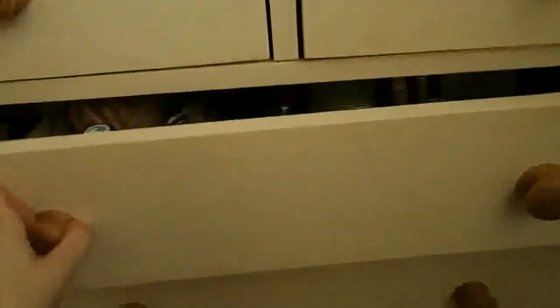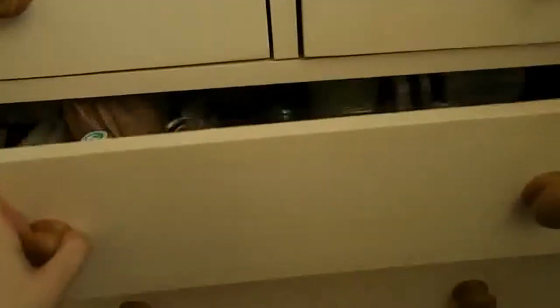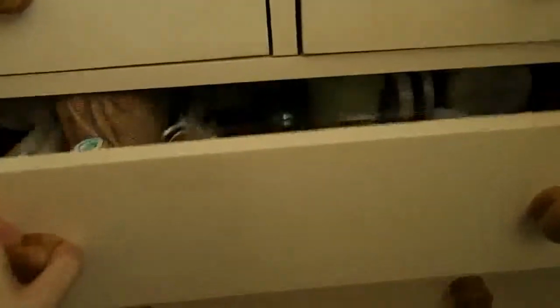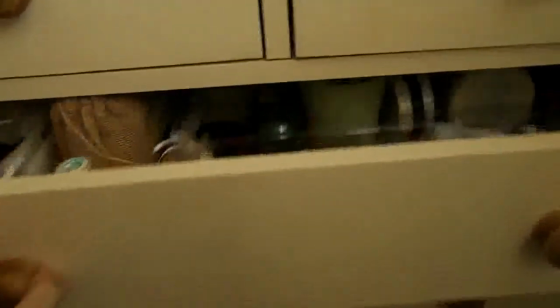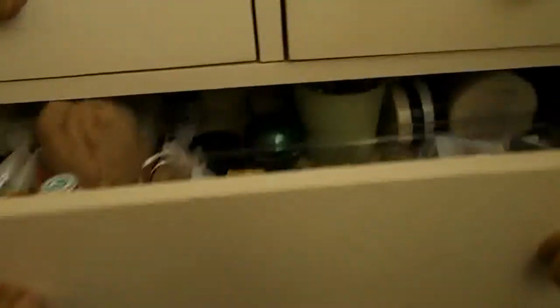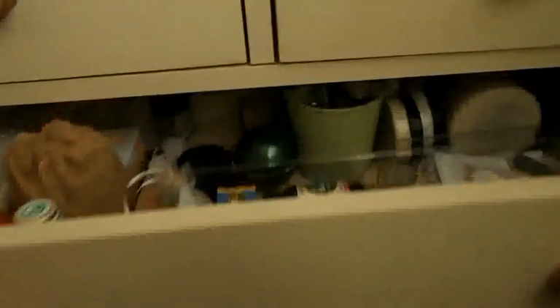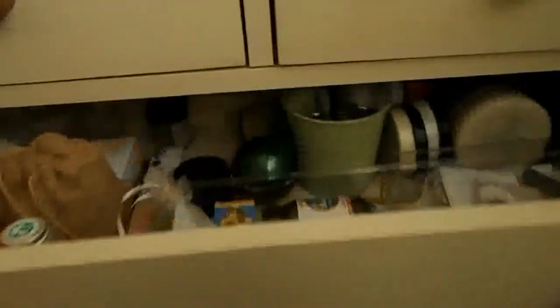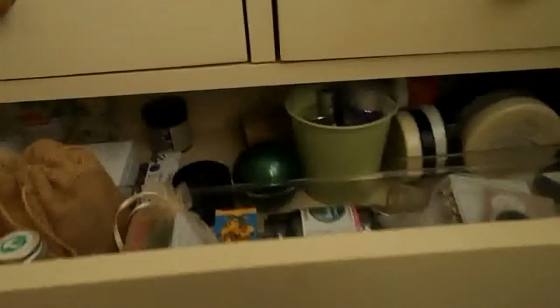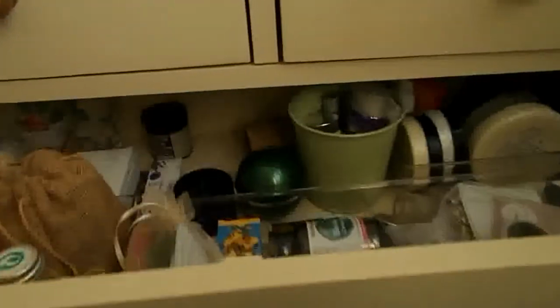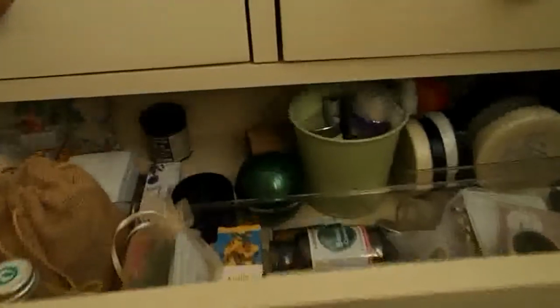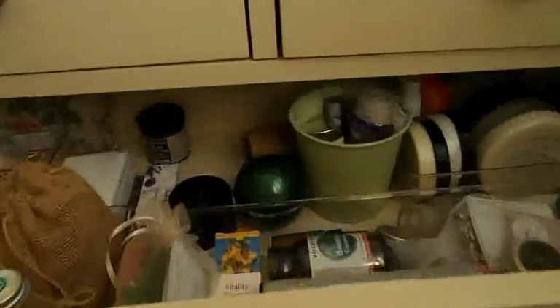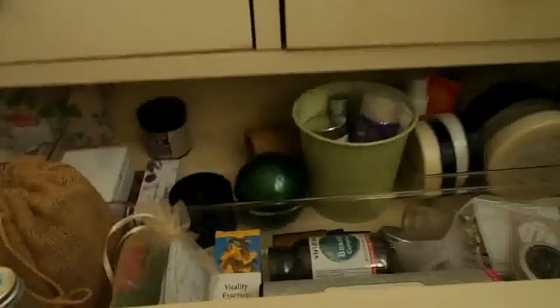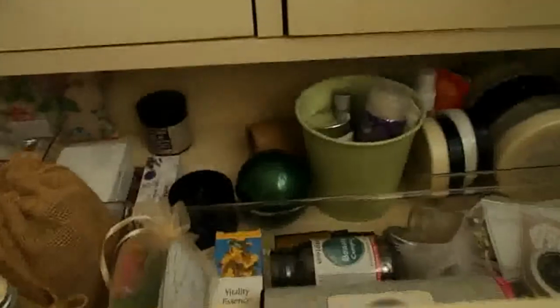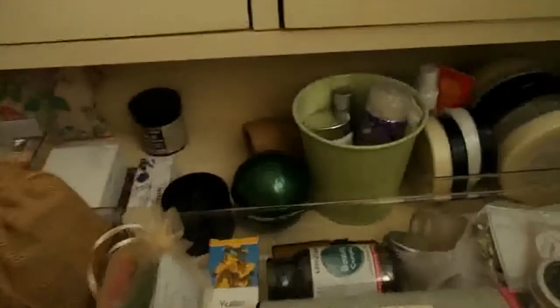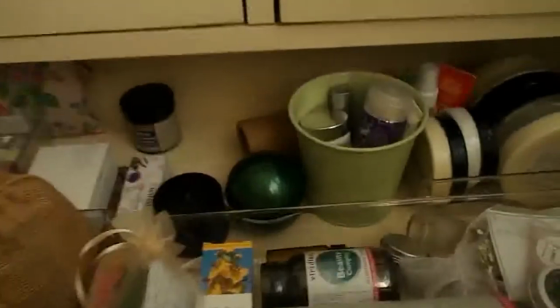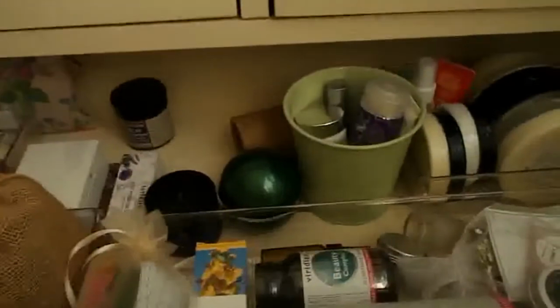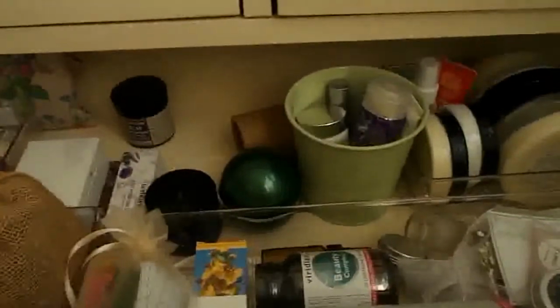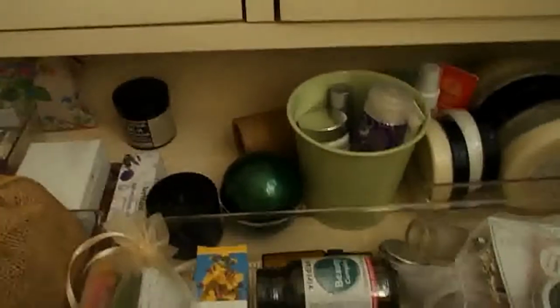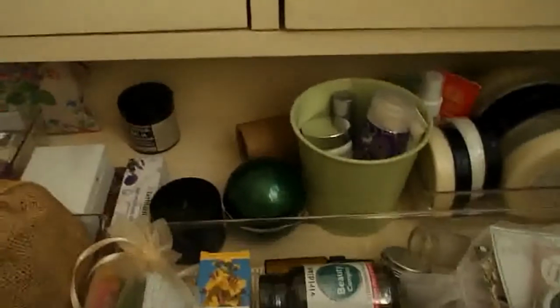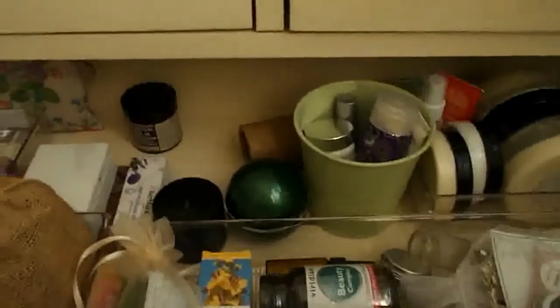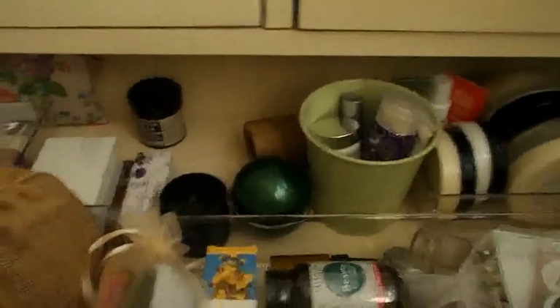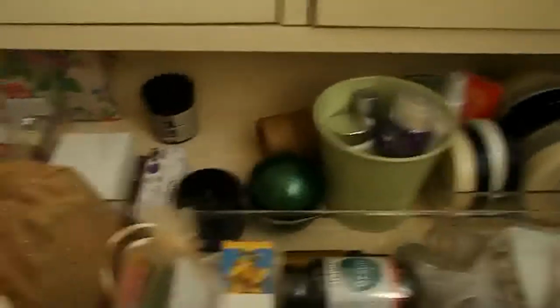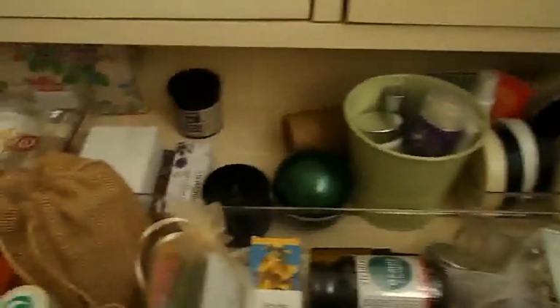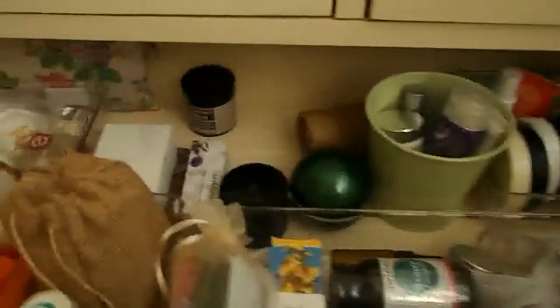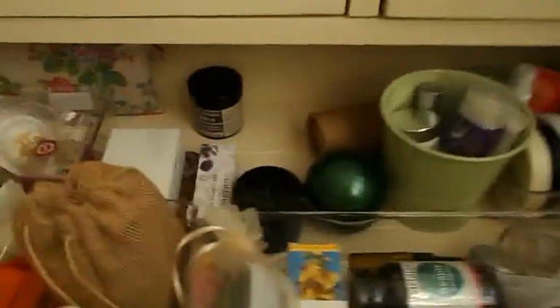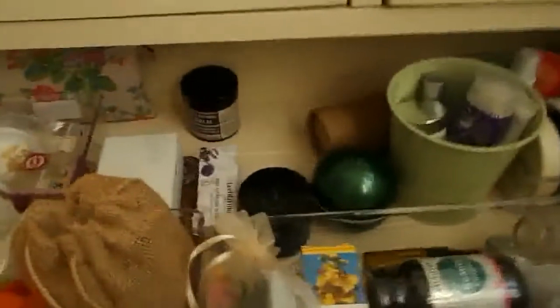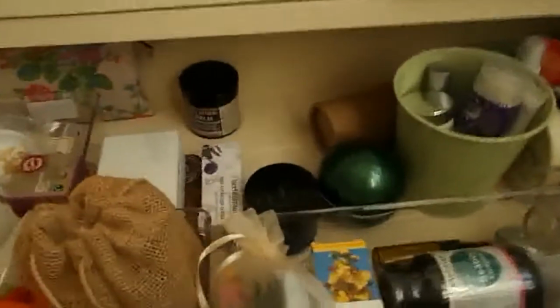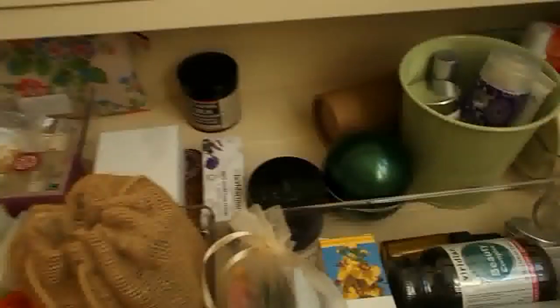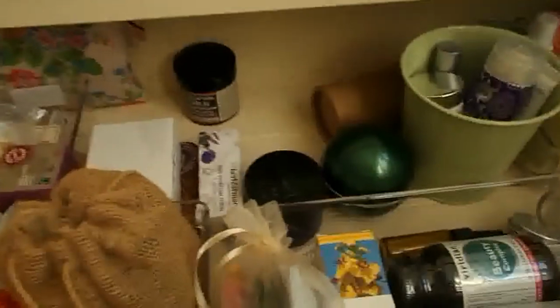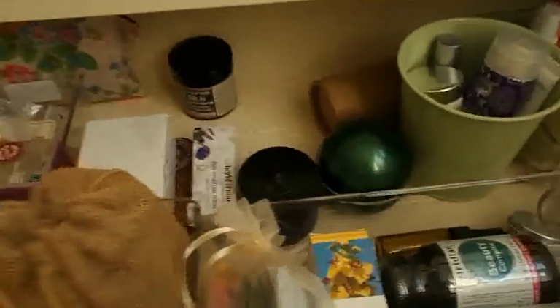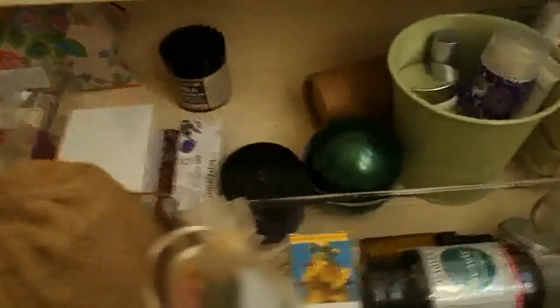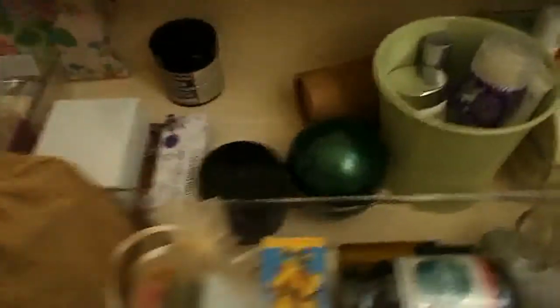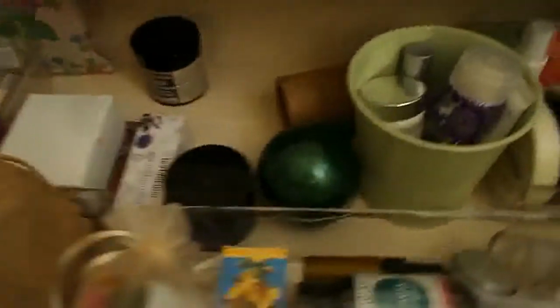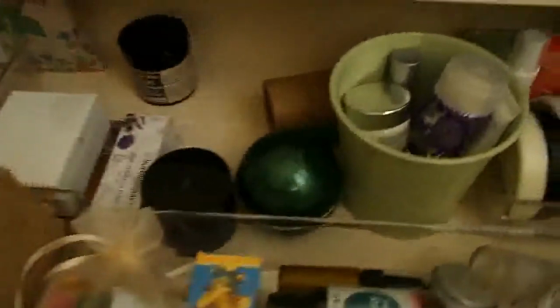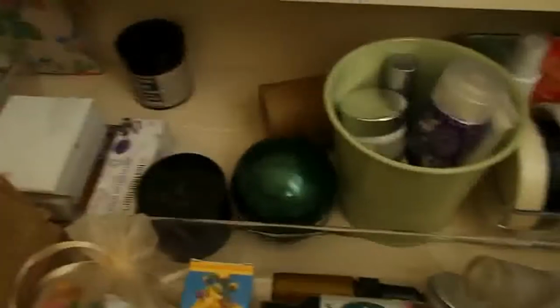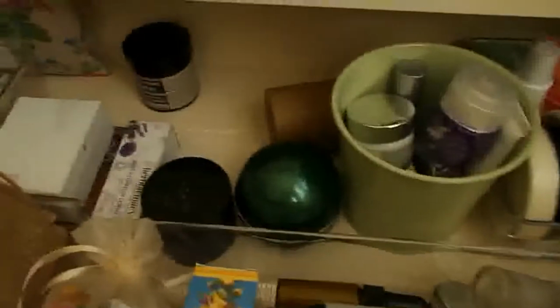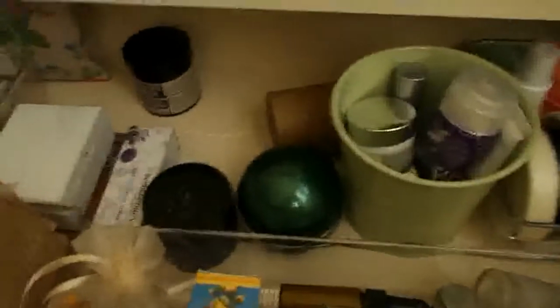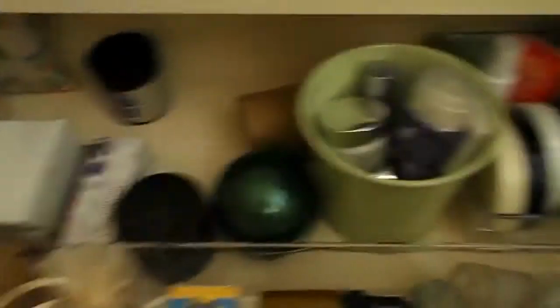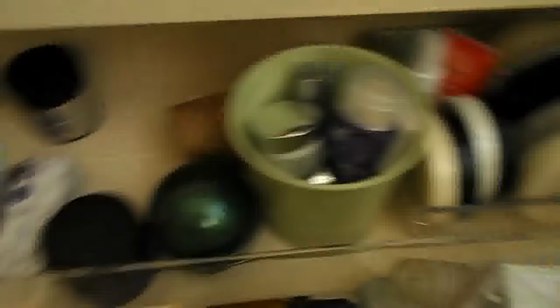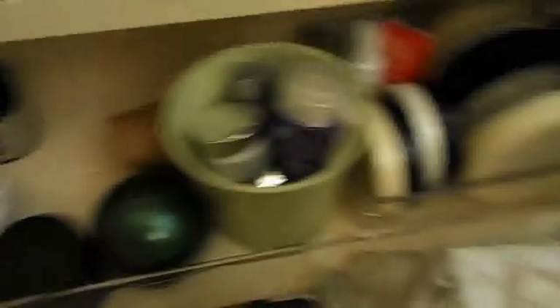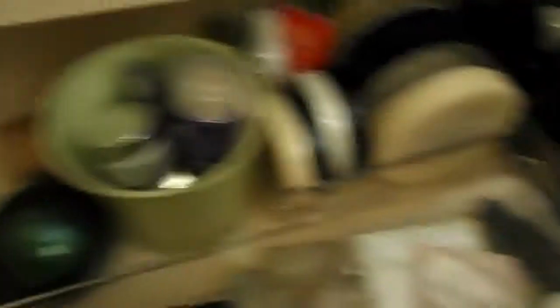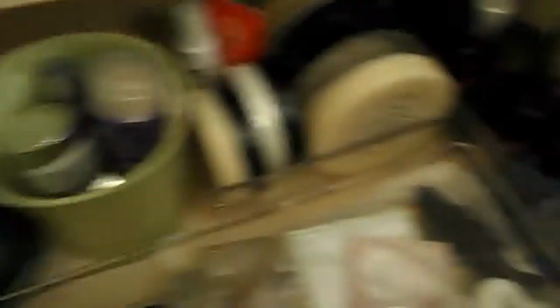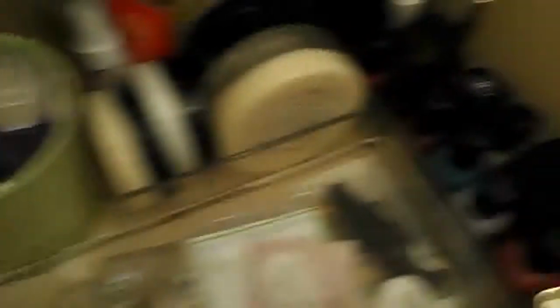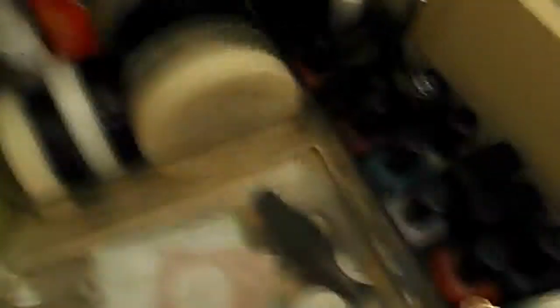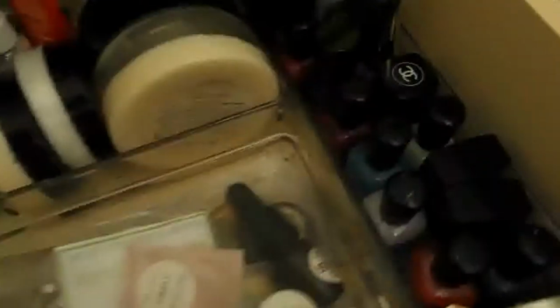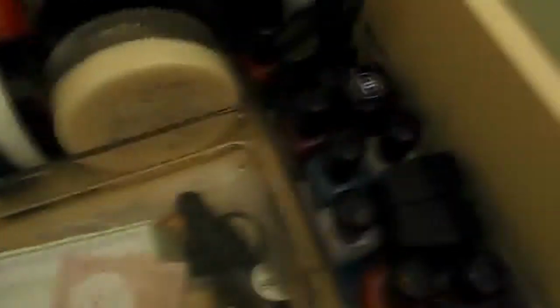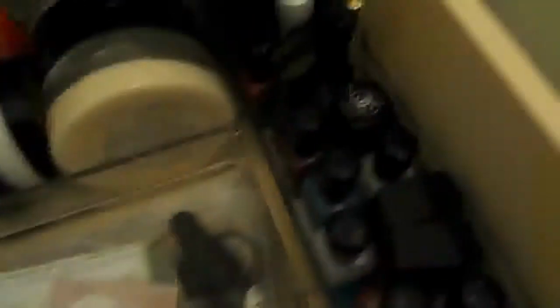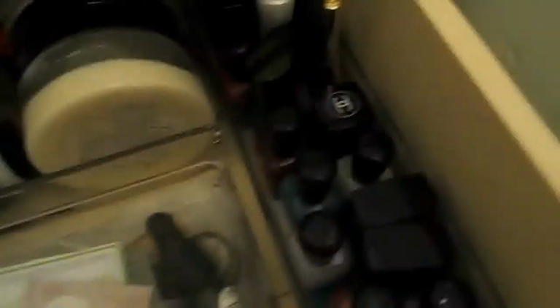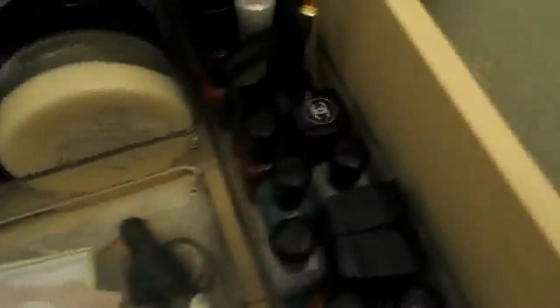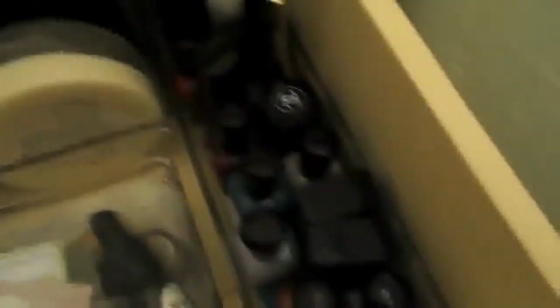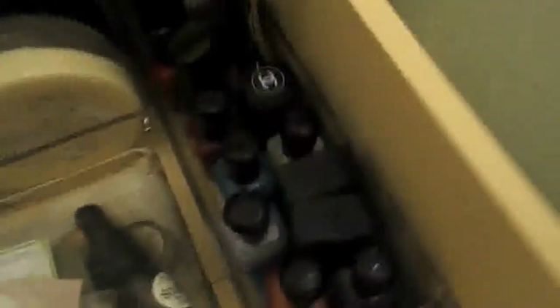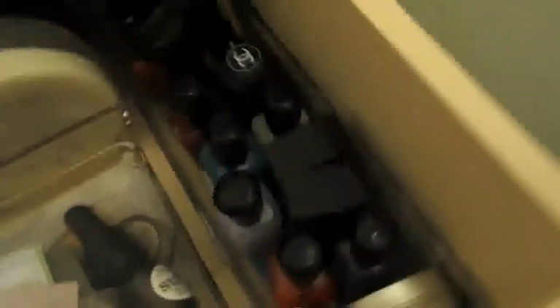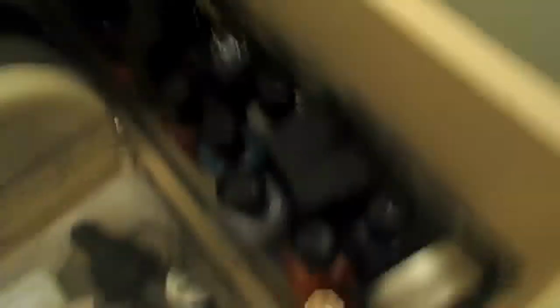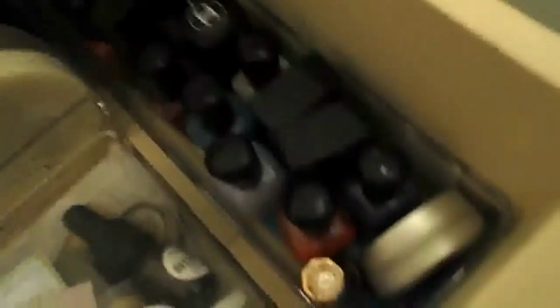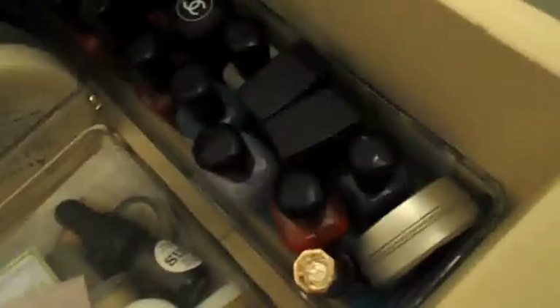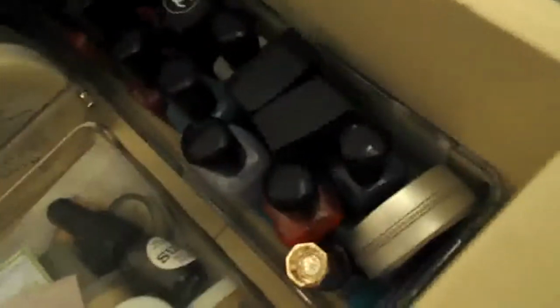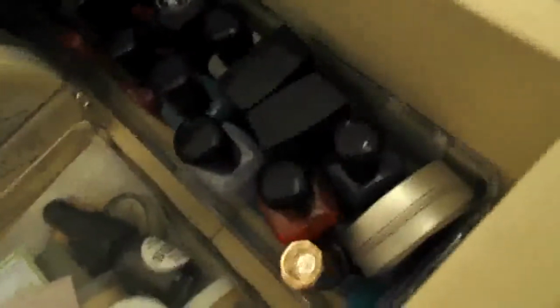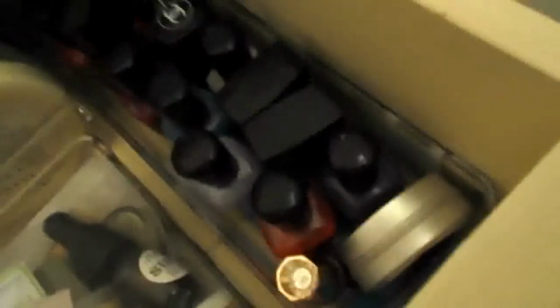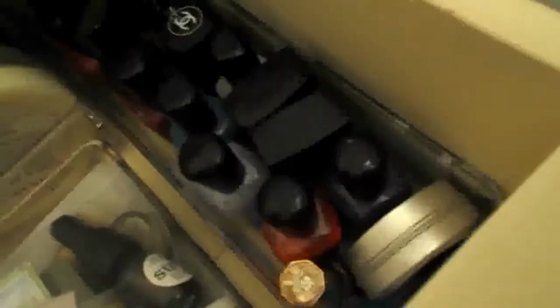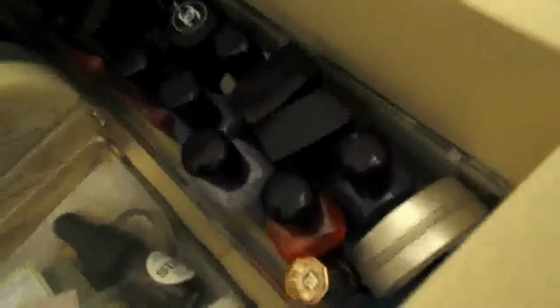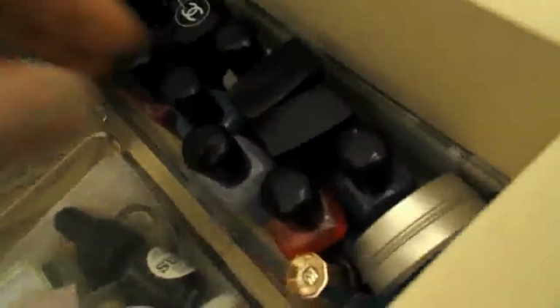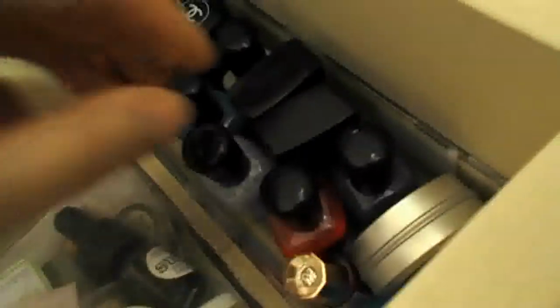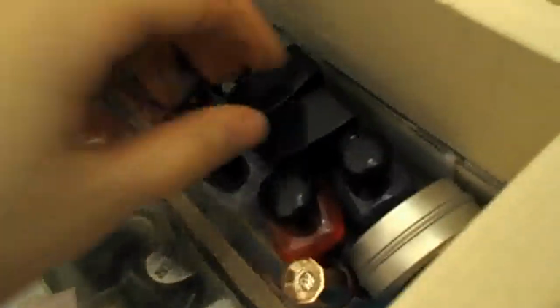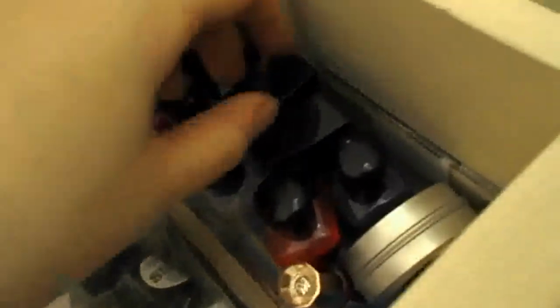Hi everyone, welcome back. So today I thought I'd do part 2 of my skincare and body stuff drawer.